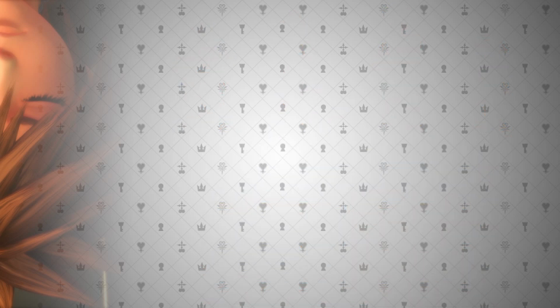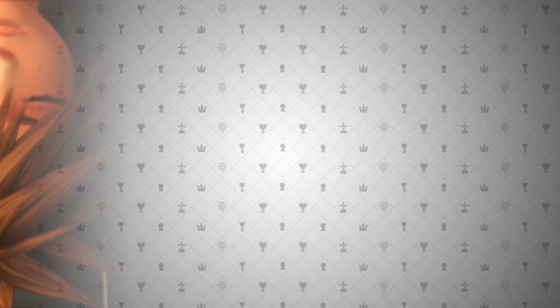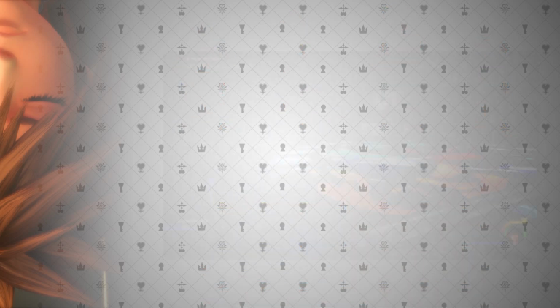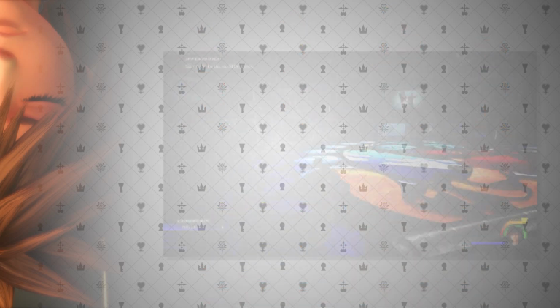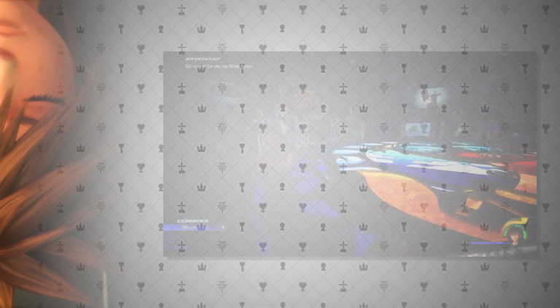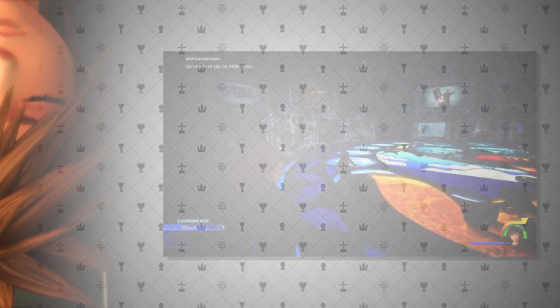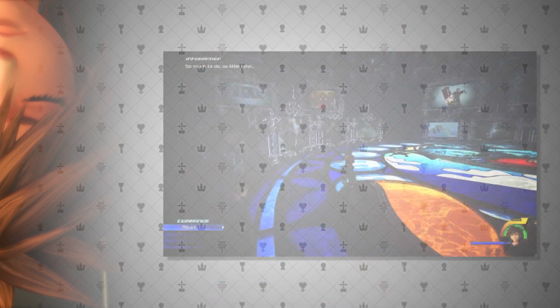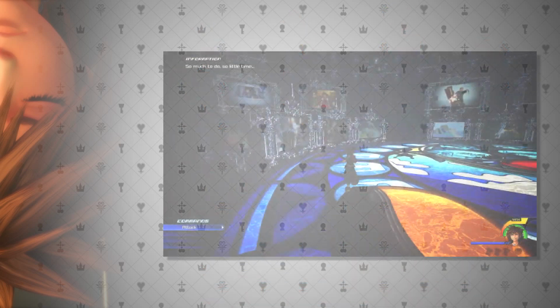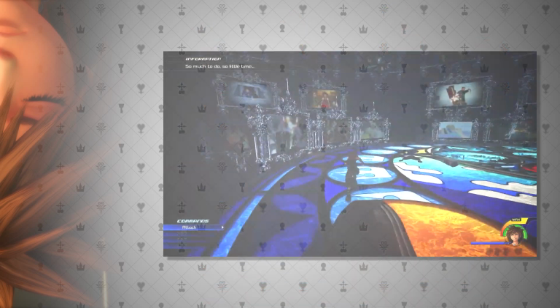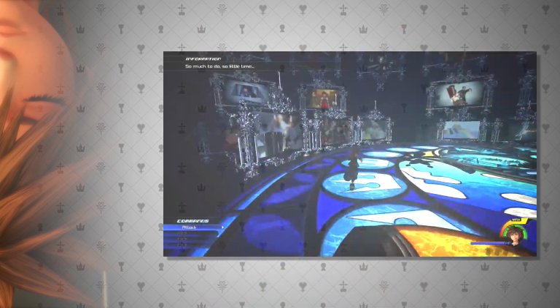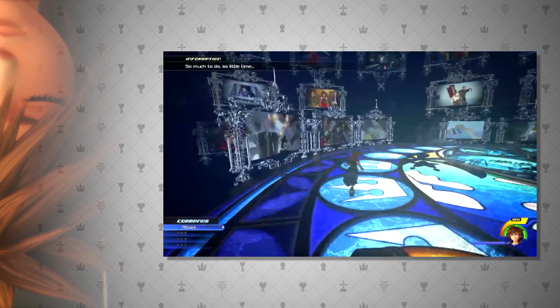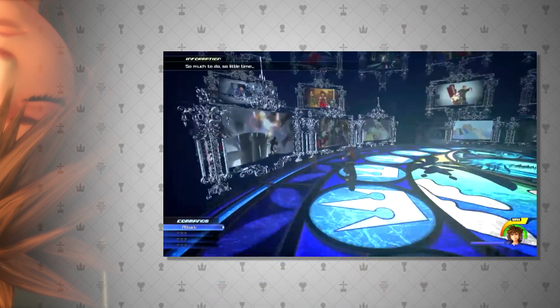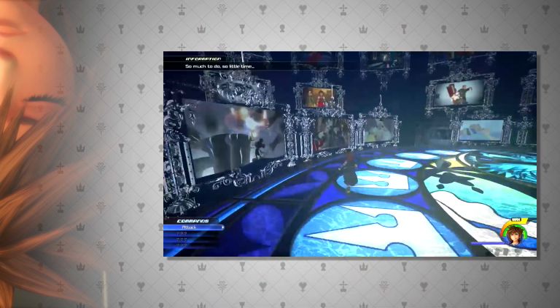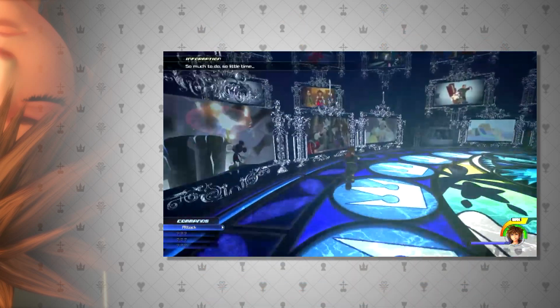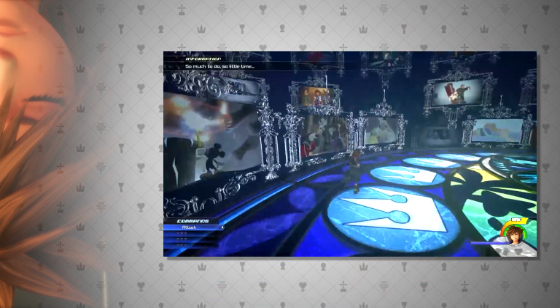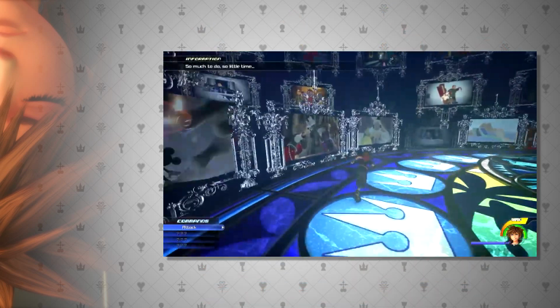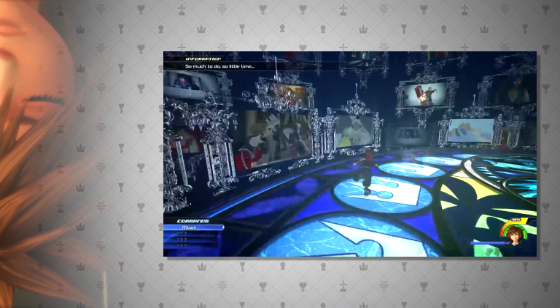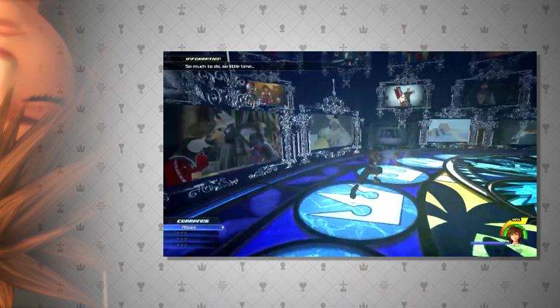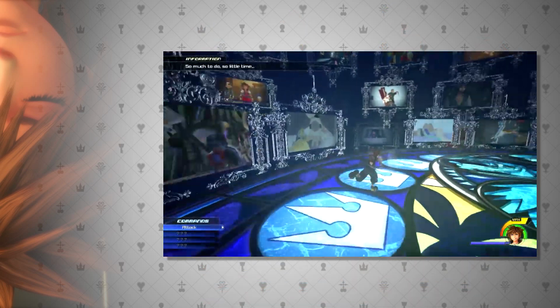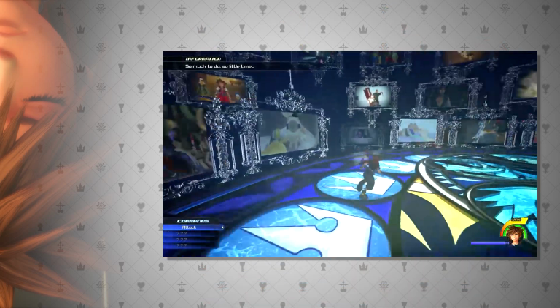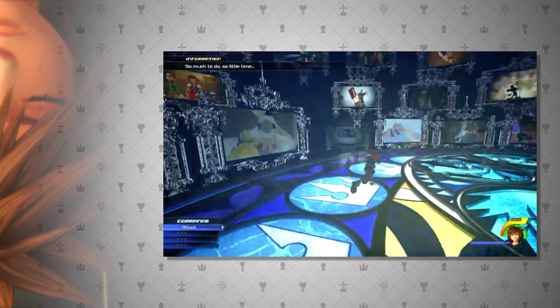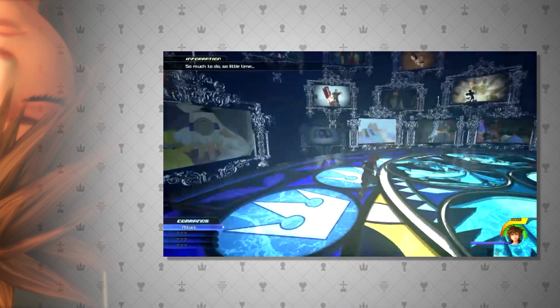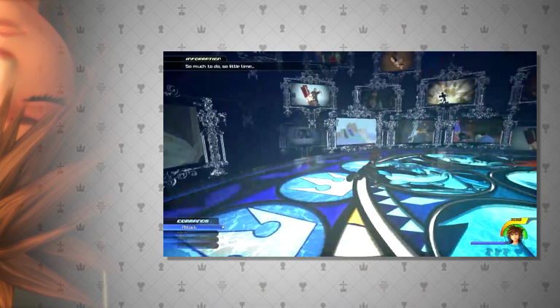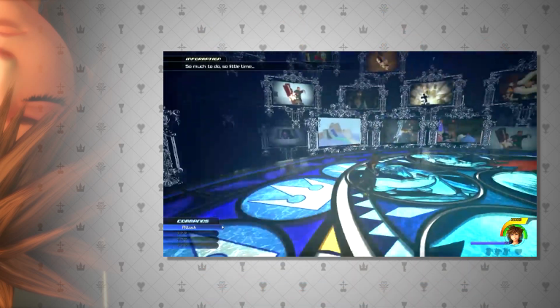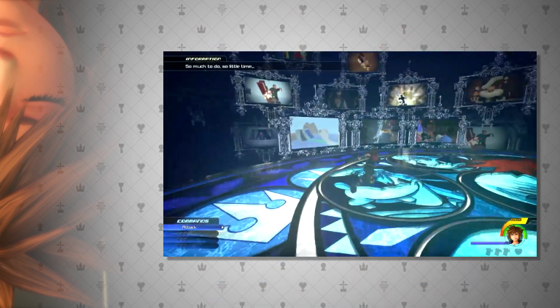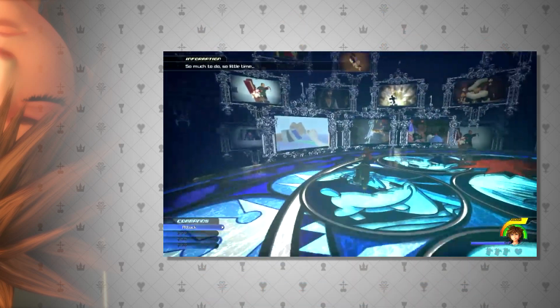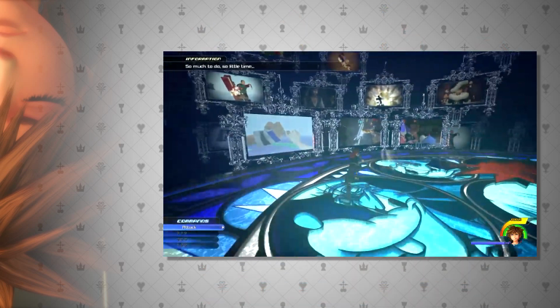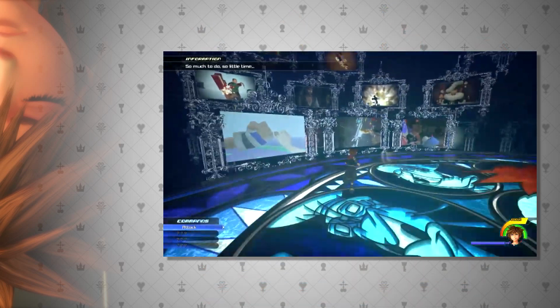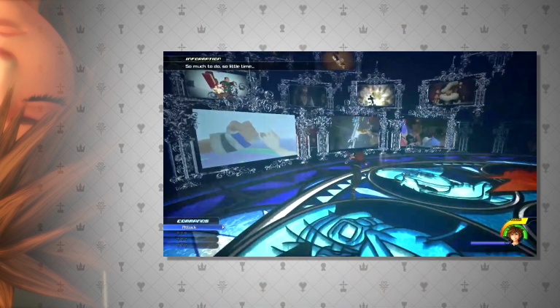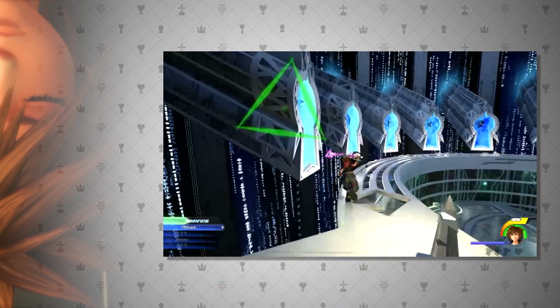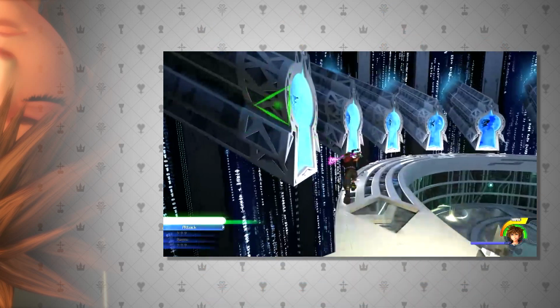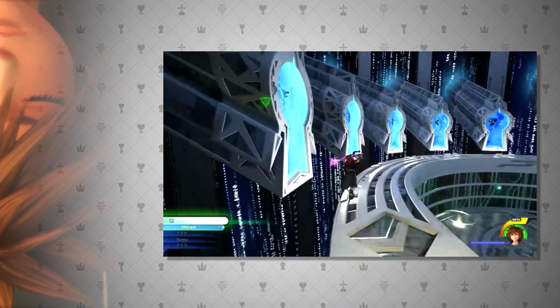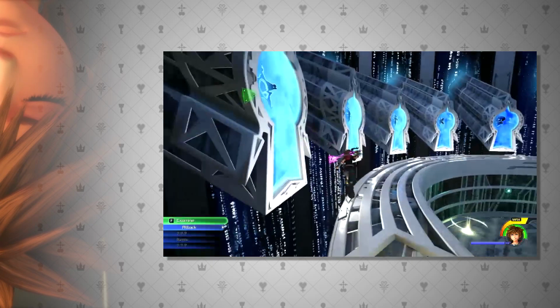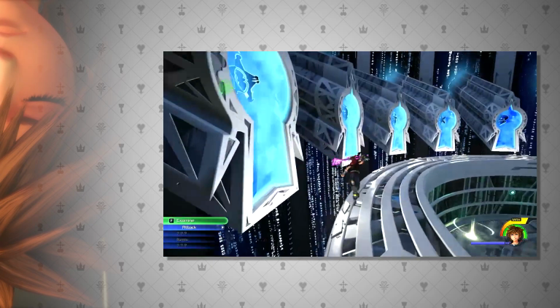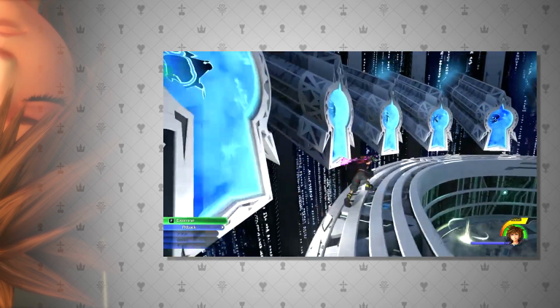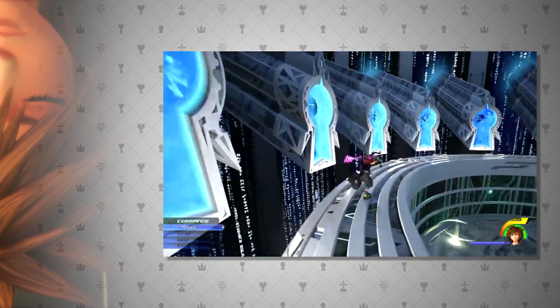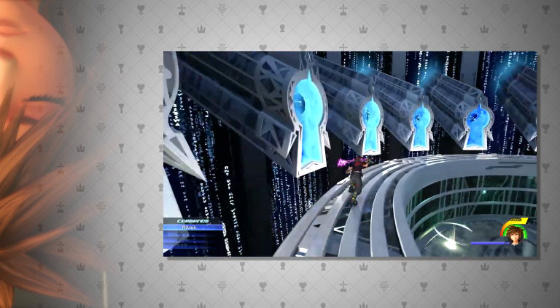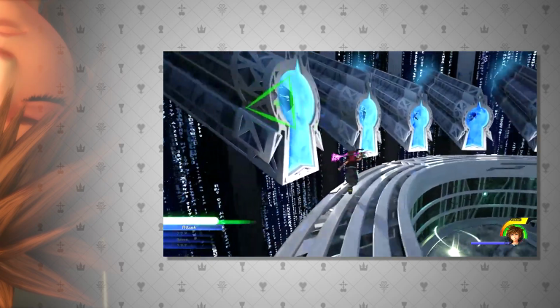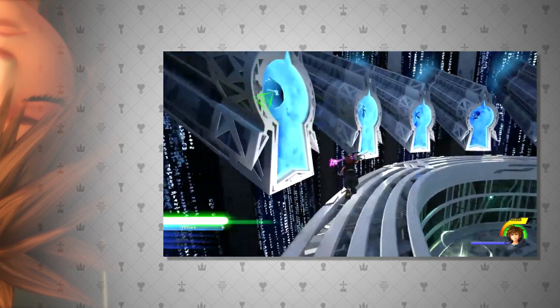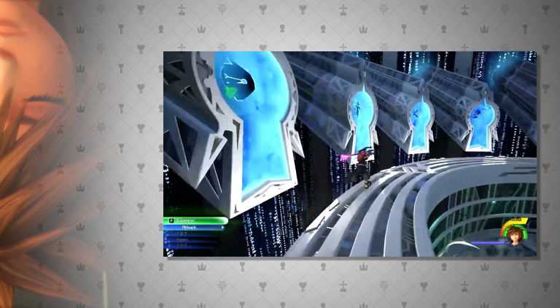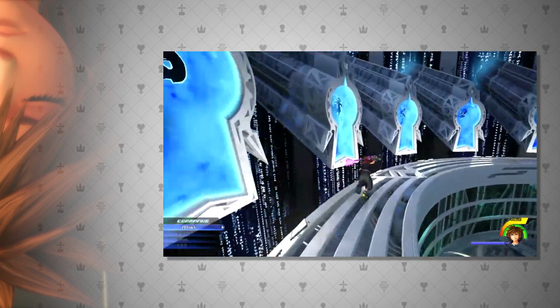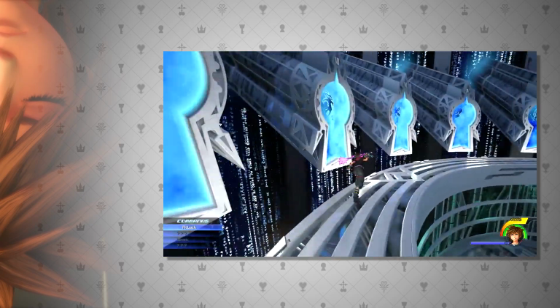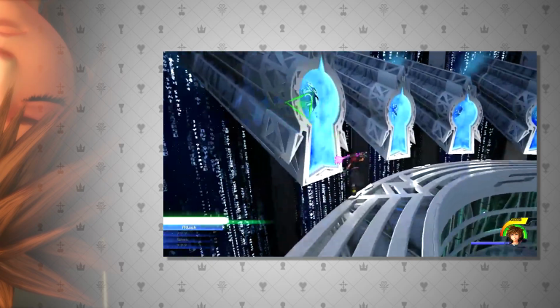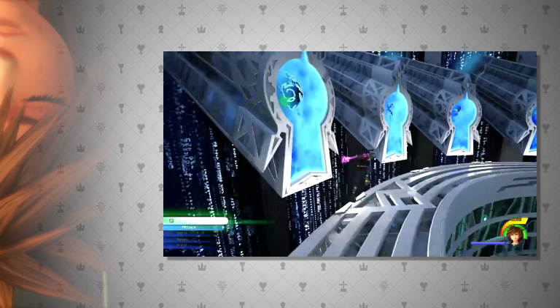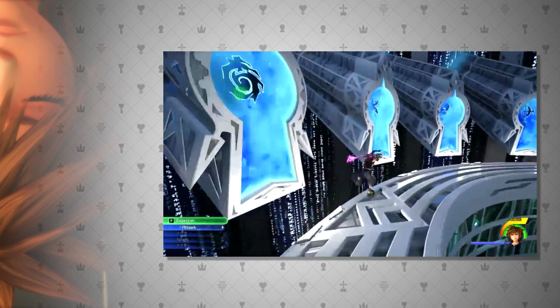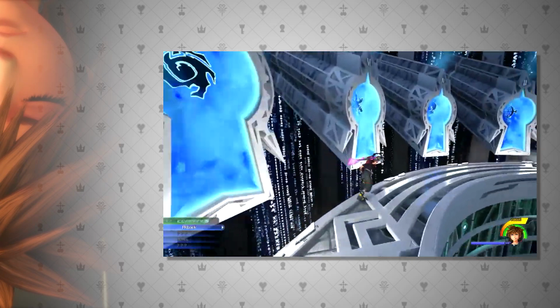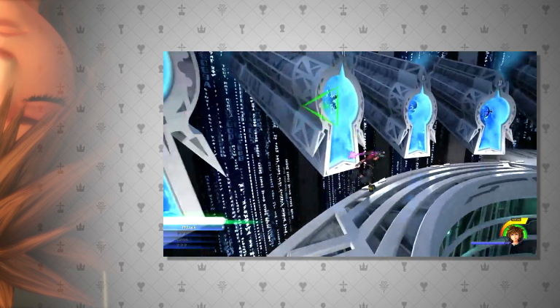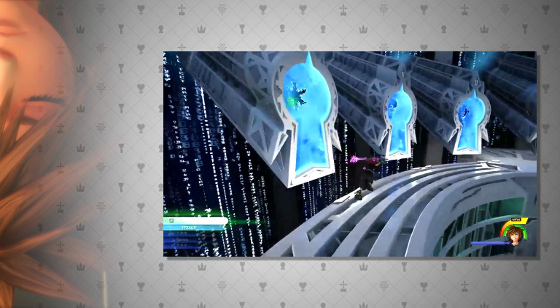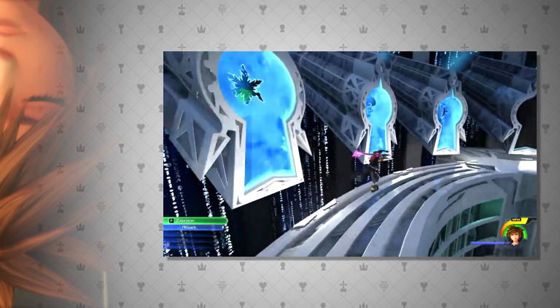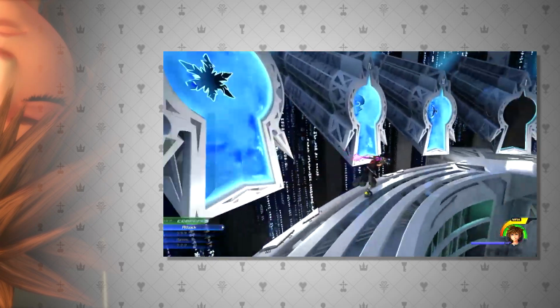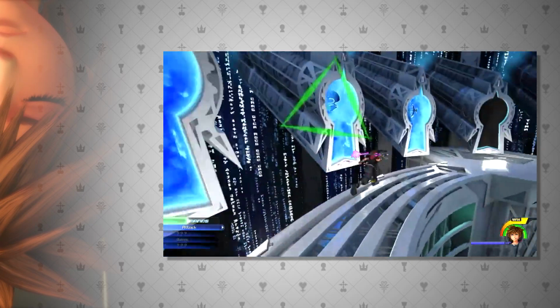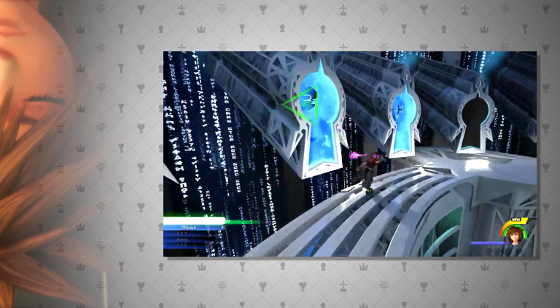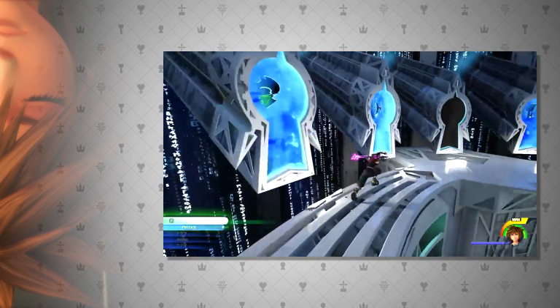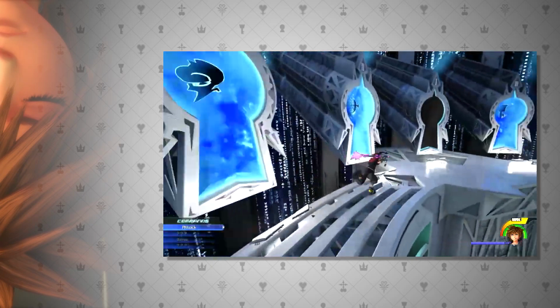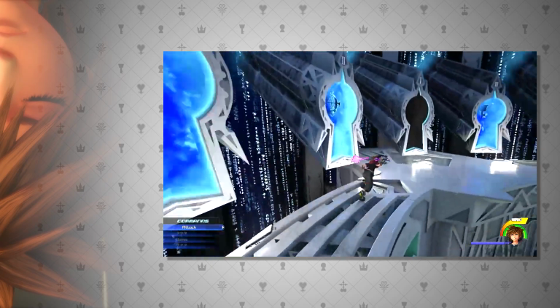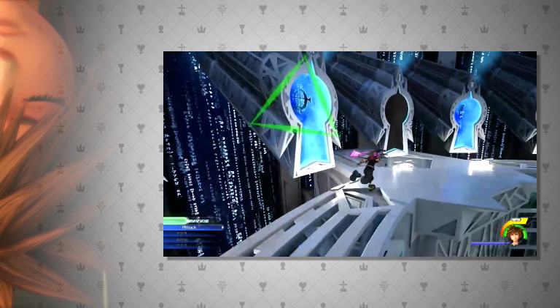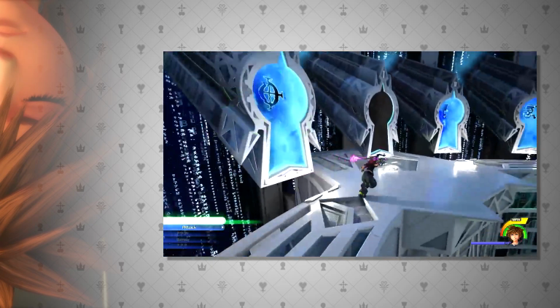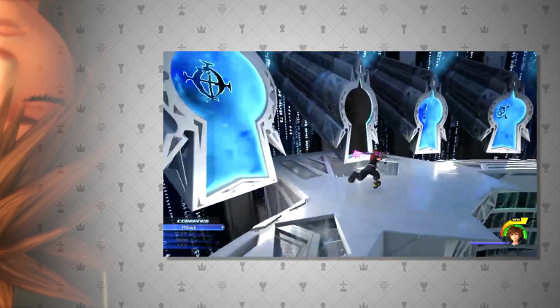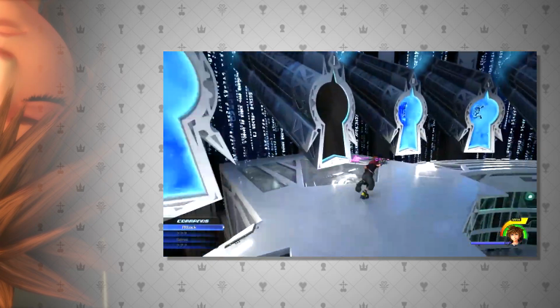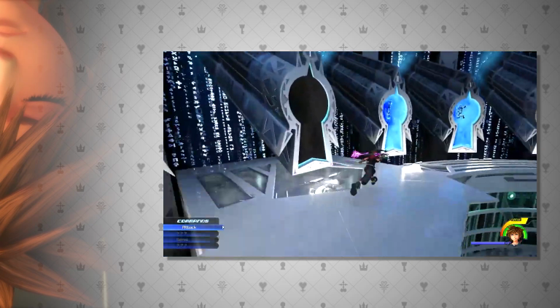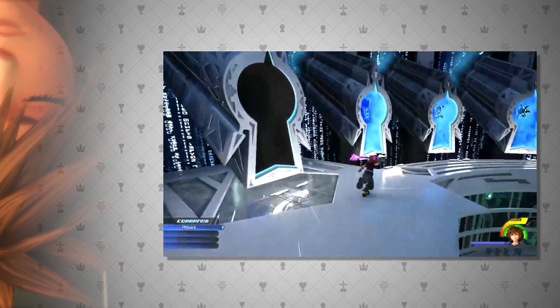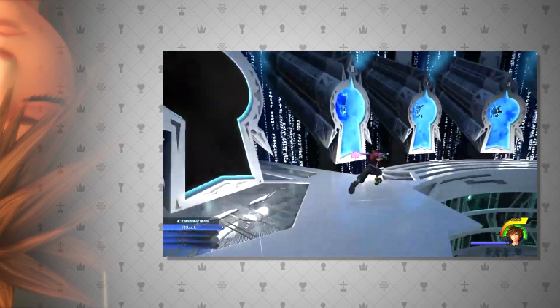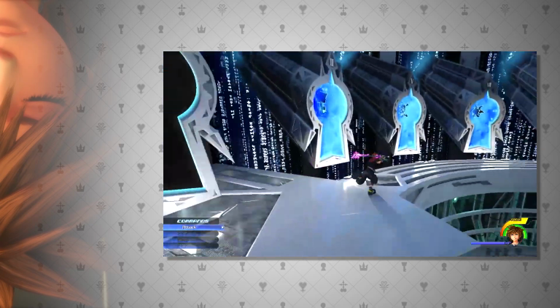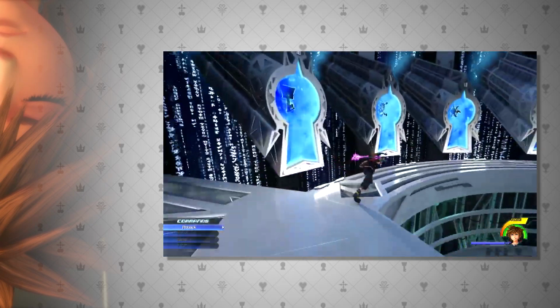Sora starts in a quick version of the Station of Awakening, and then gets sent to the Data Garden of Assemblage. Both of these places were created by the wonderfully talented Critic Perfect.